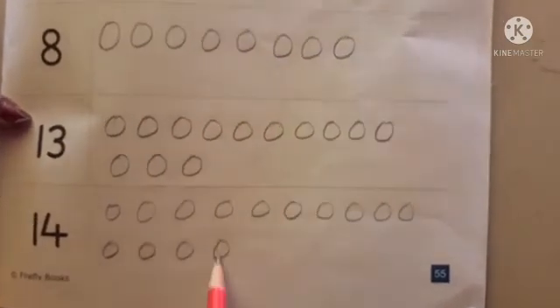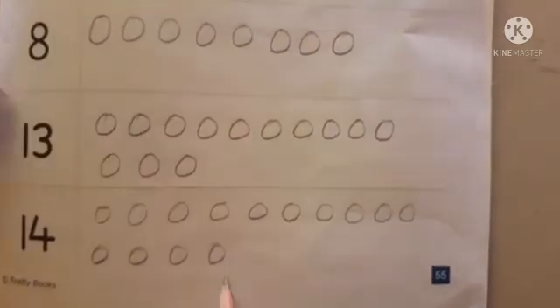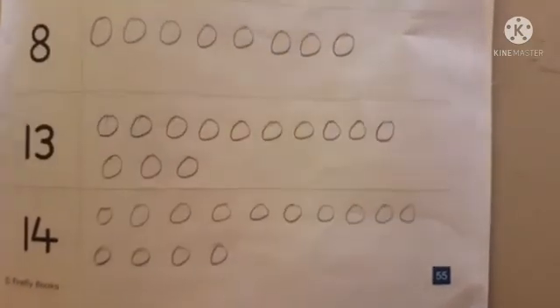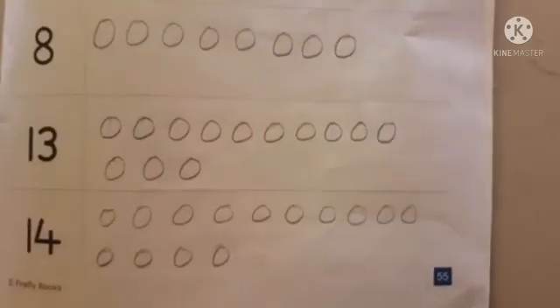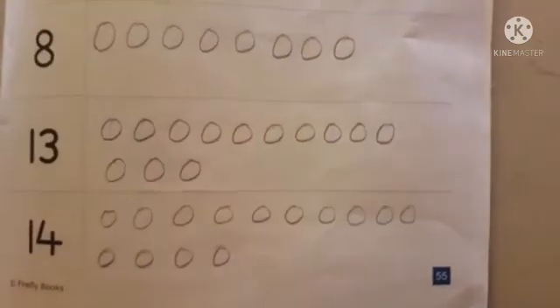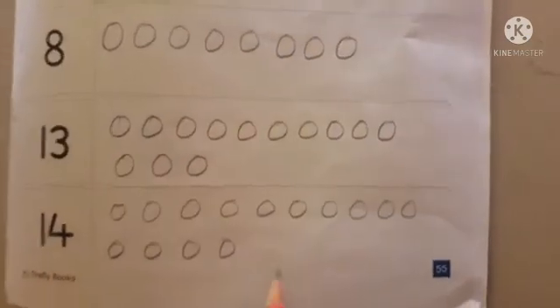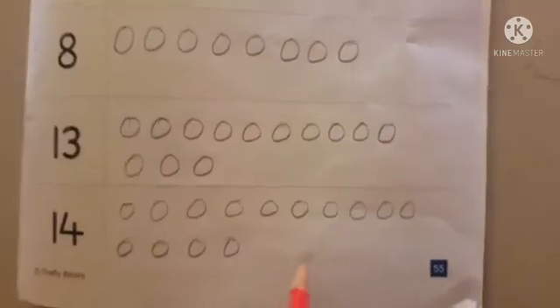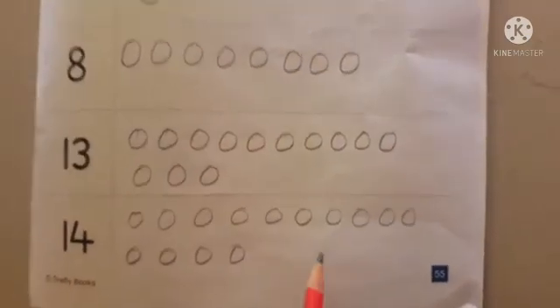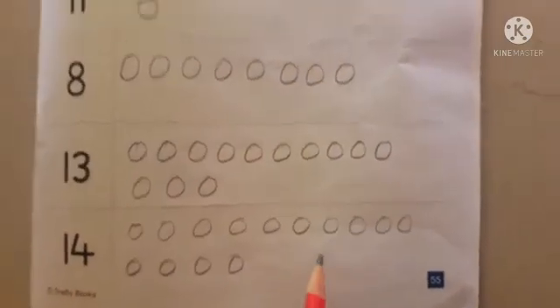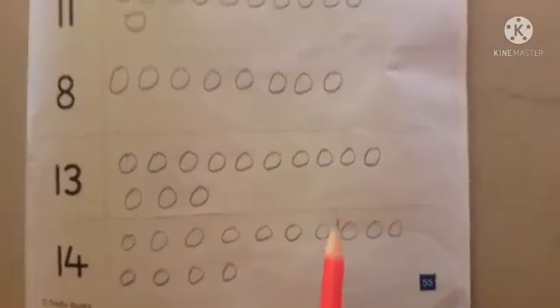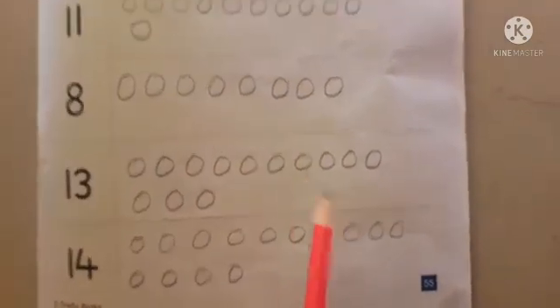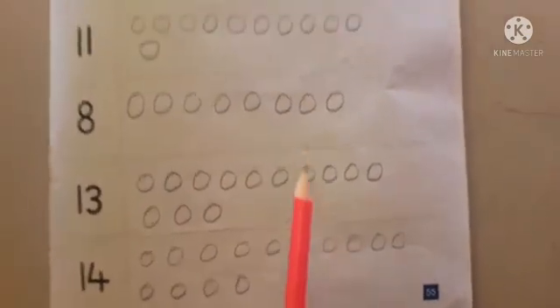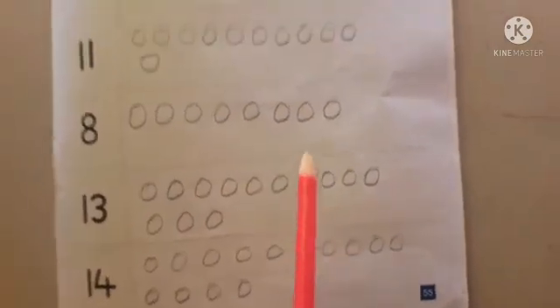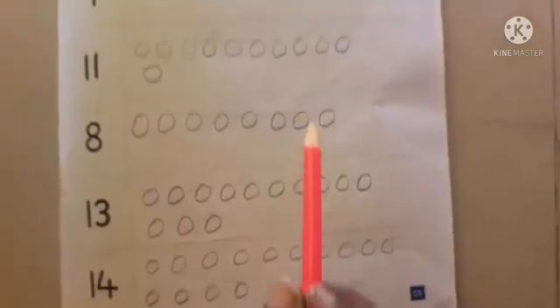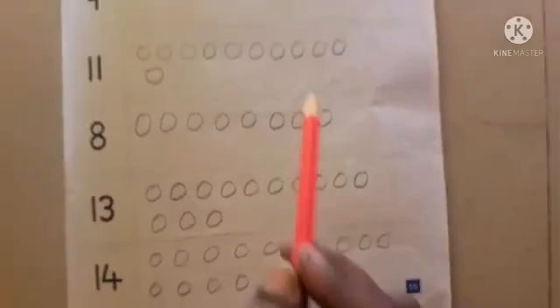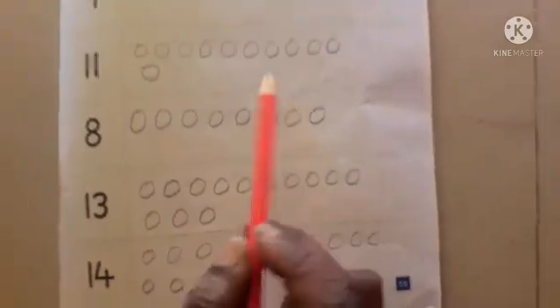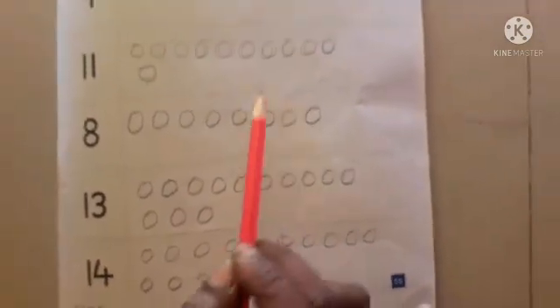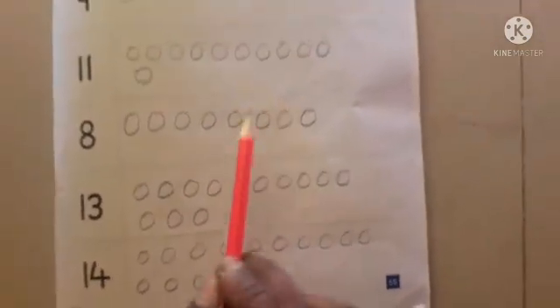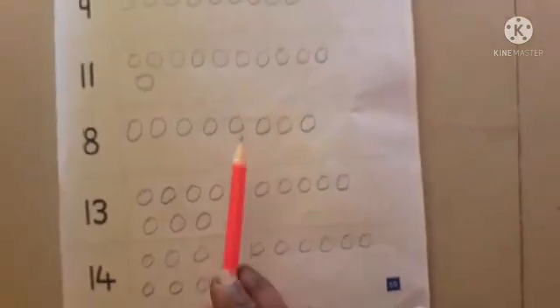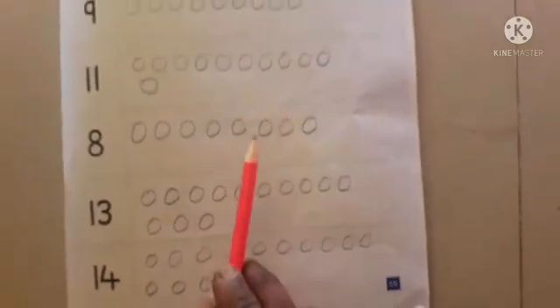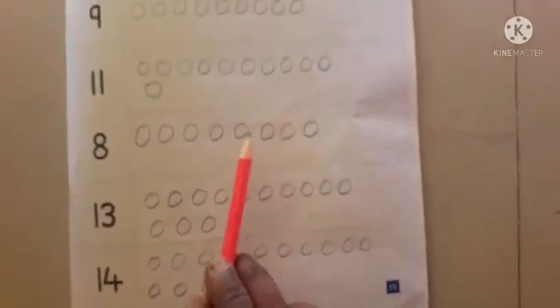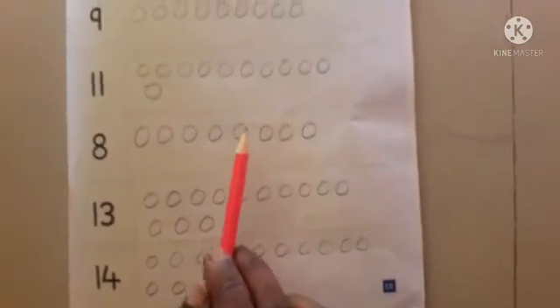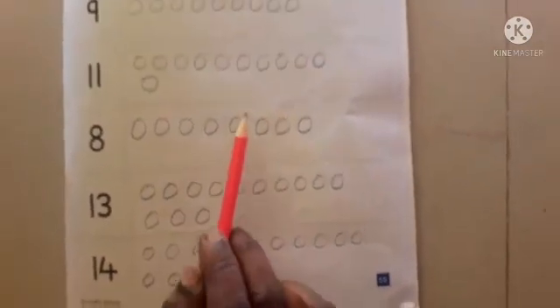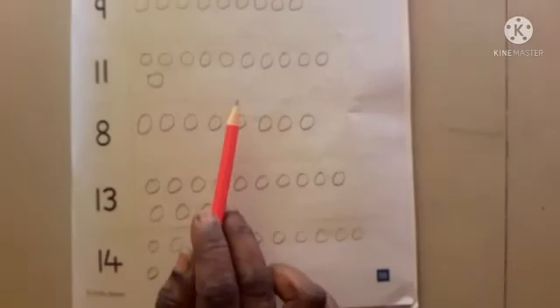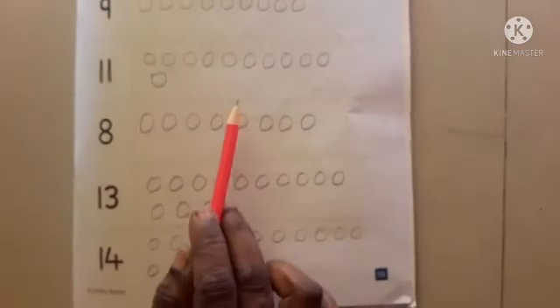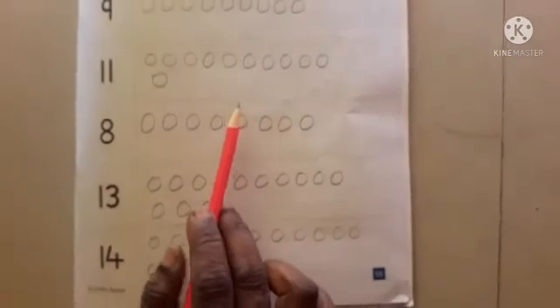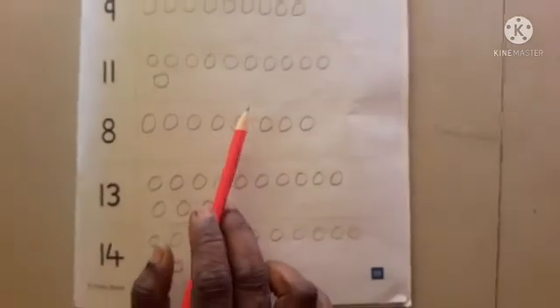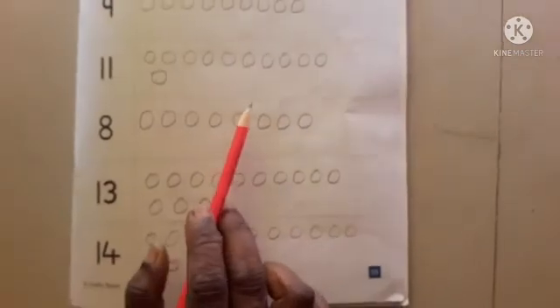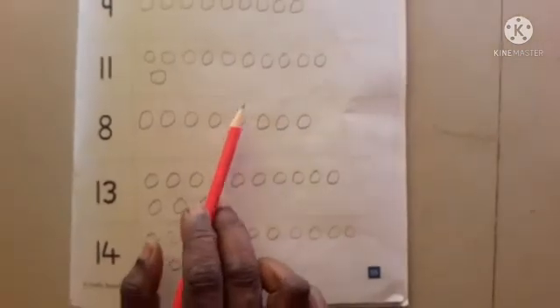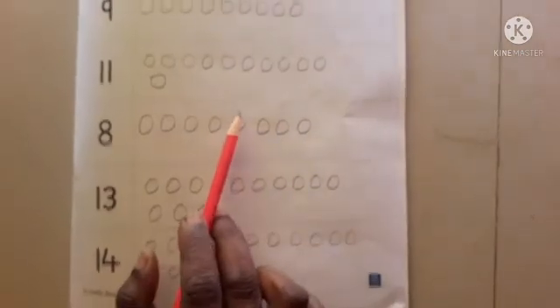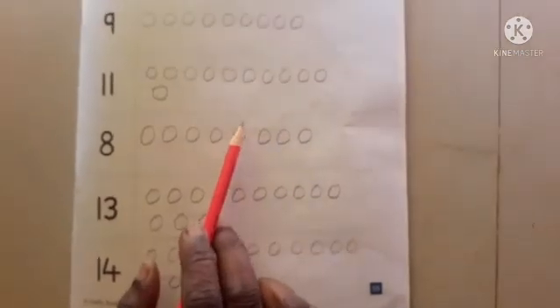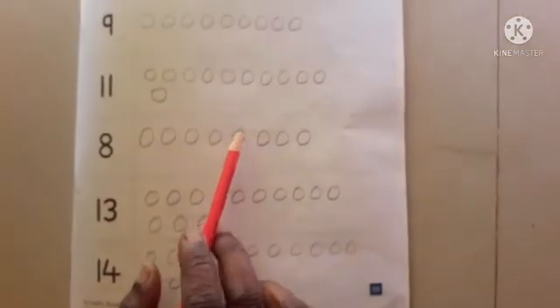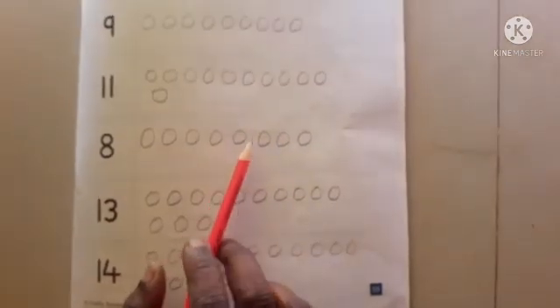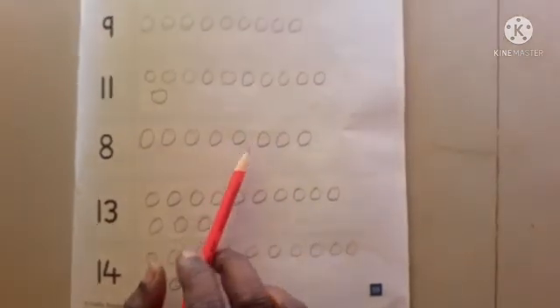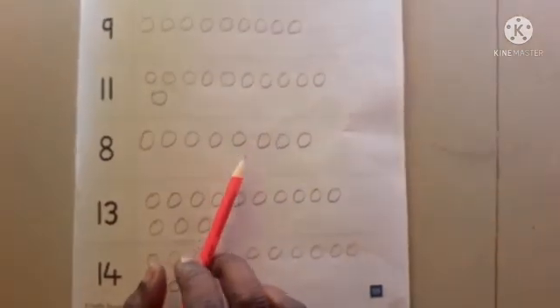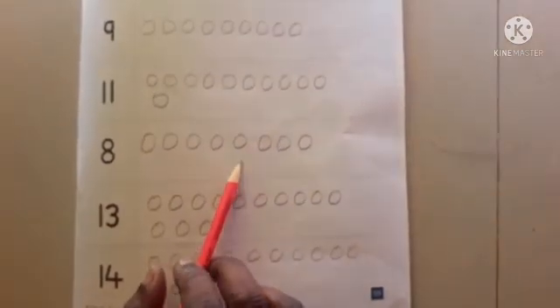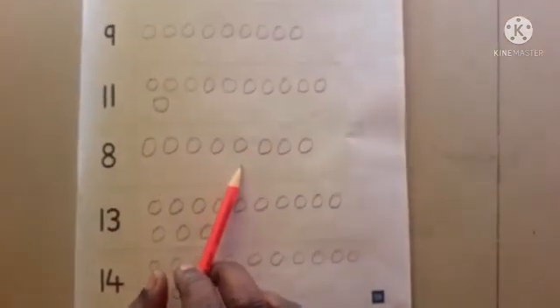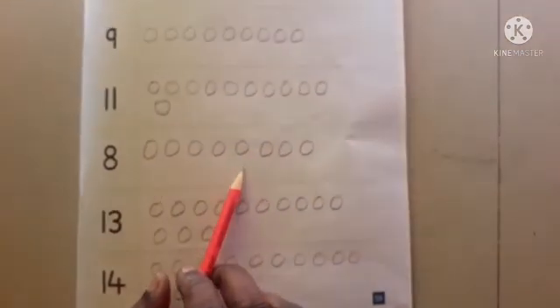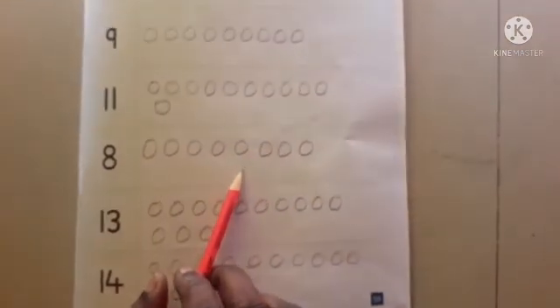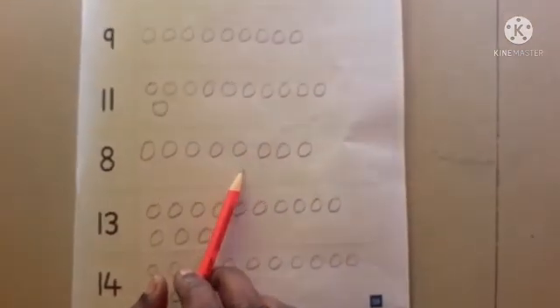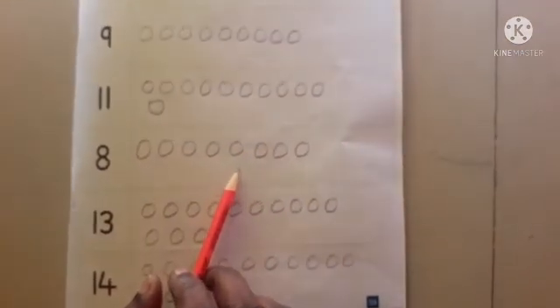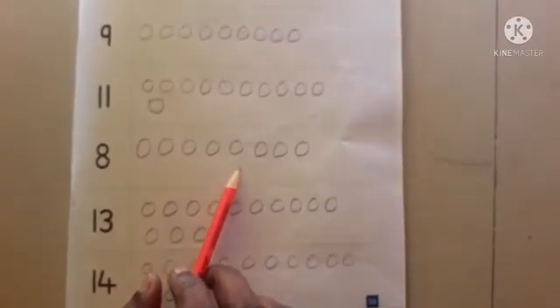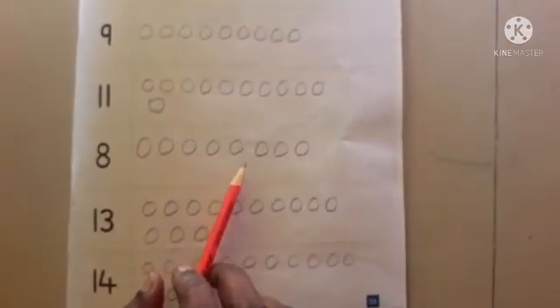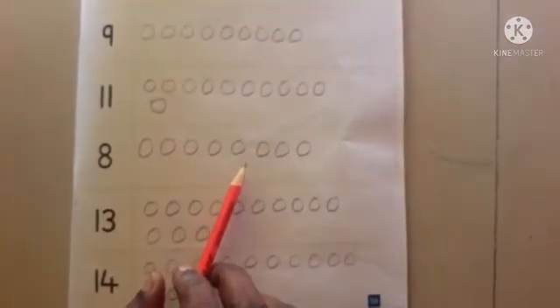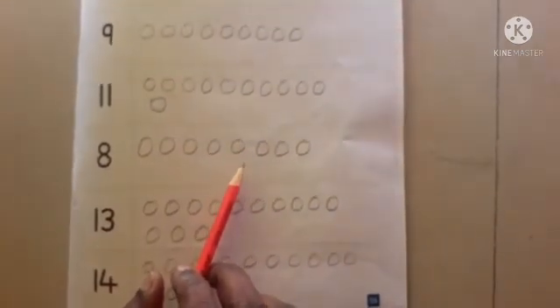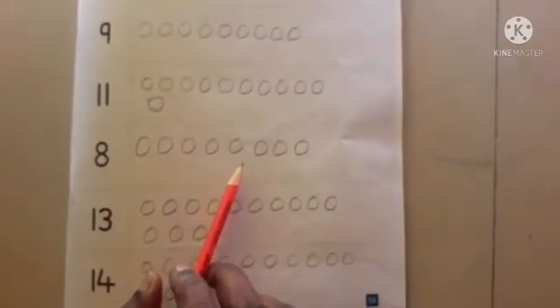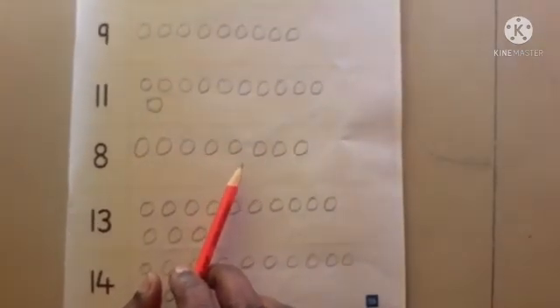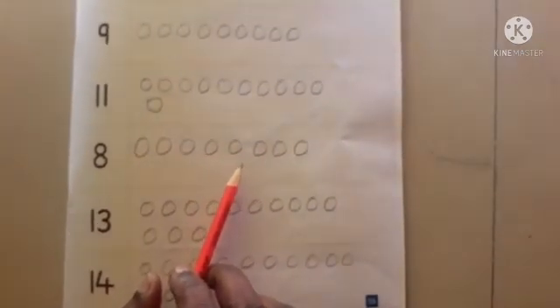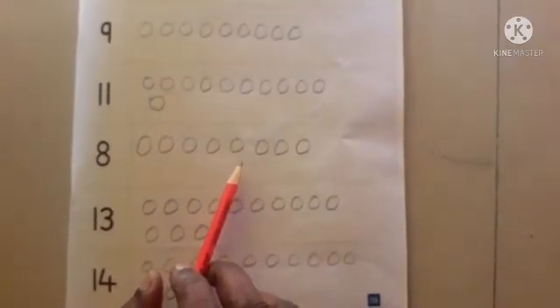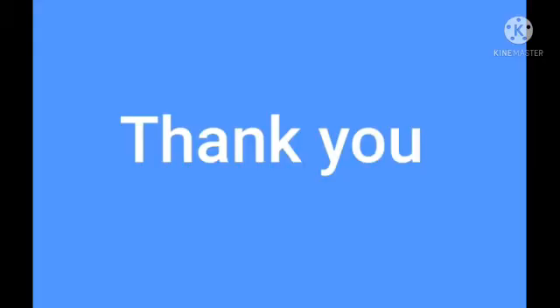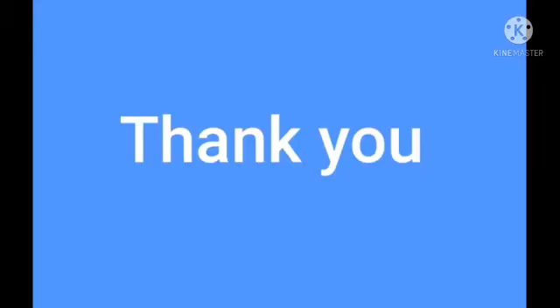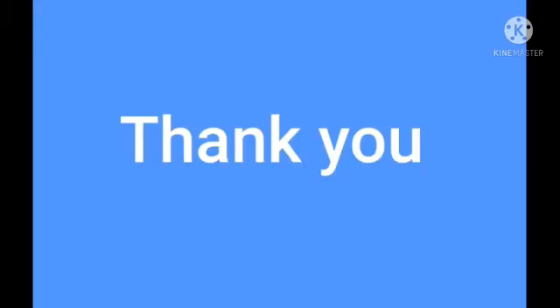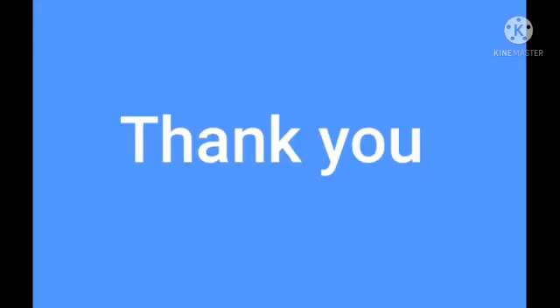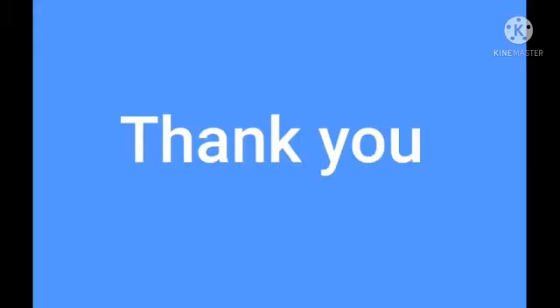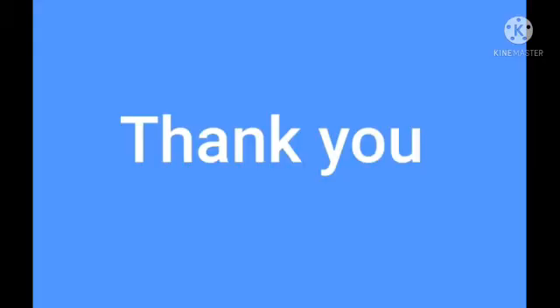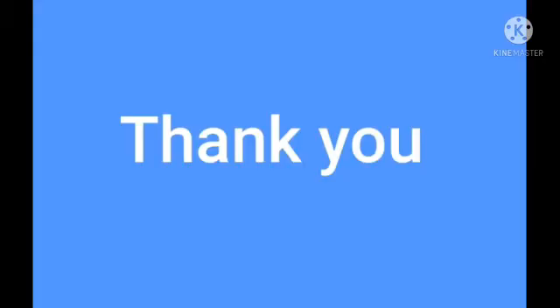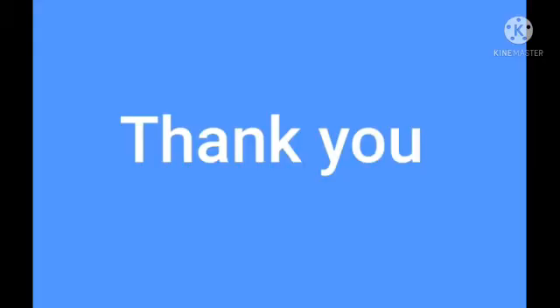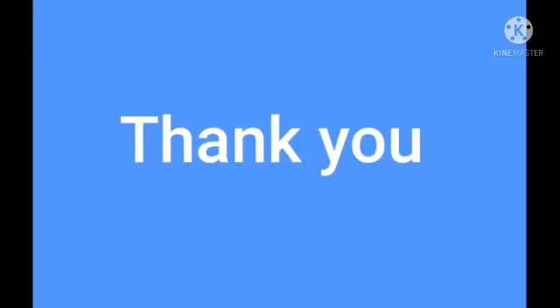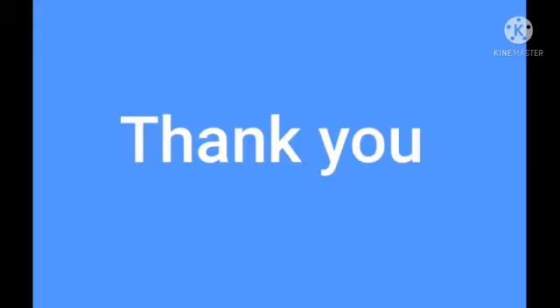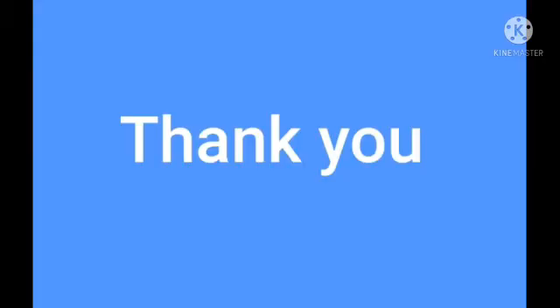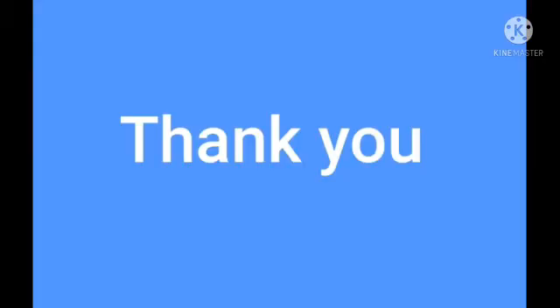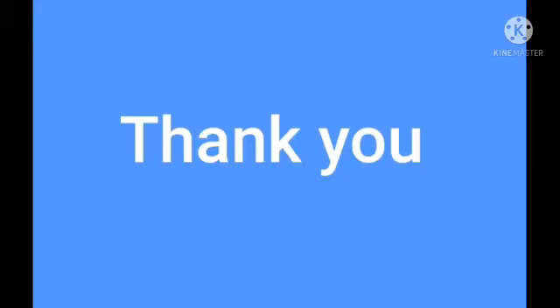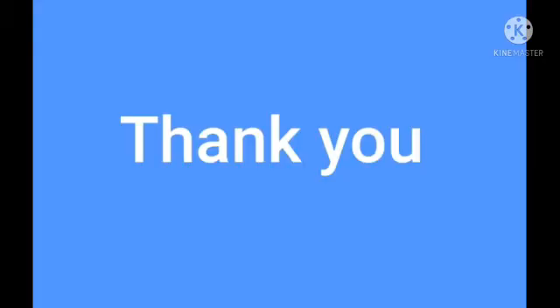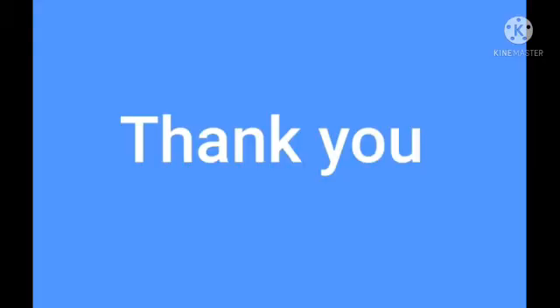In the same way, you have to do this as homework. Thank you.